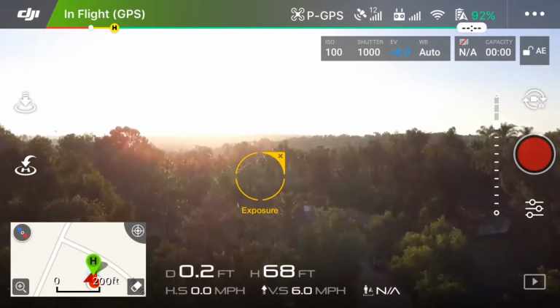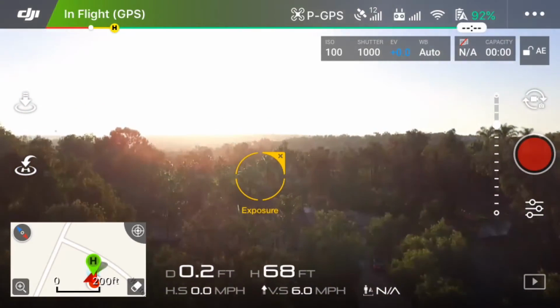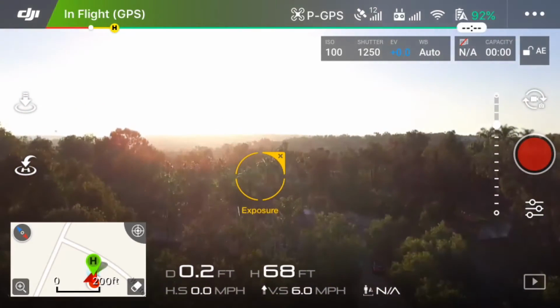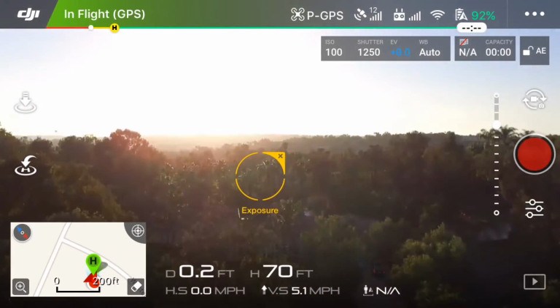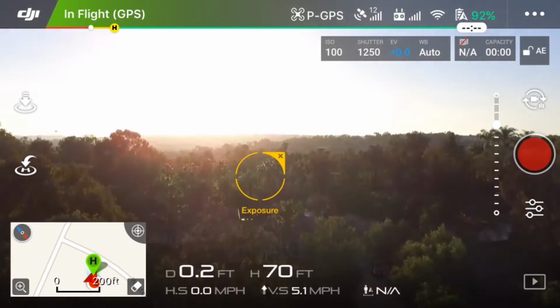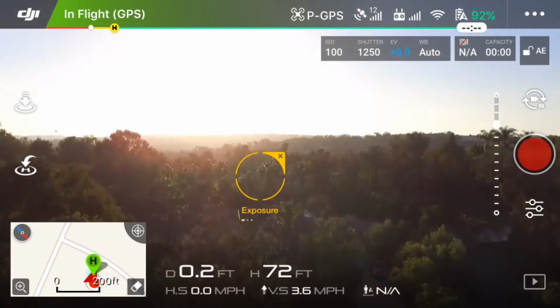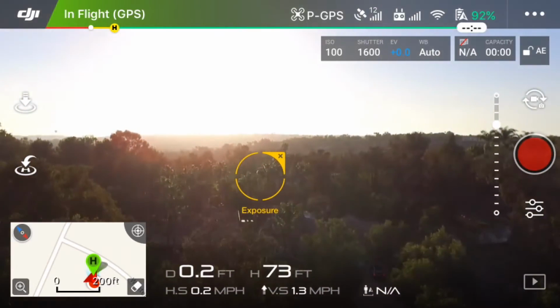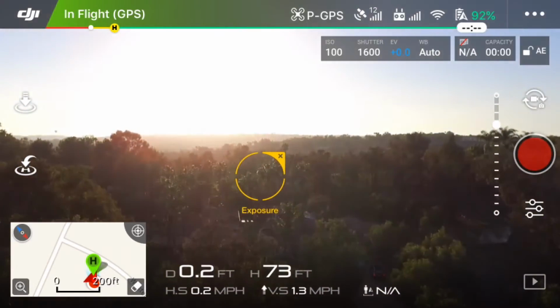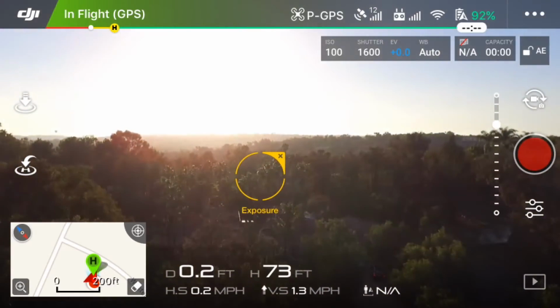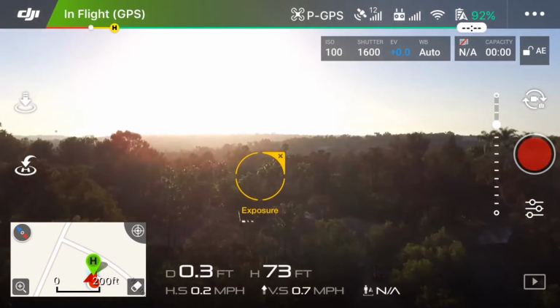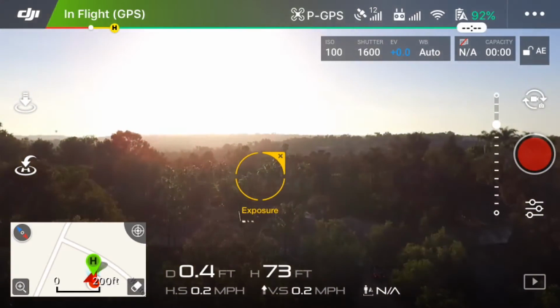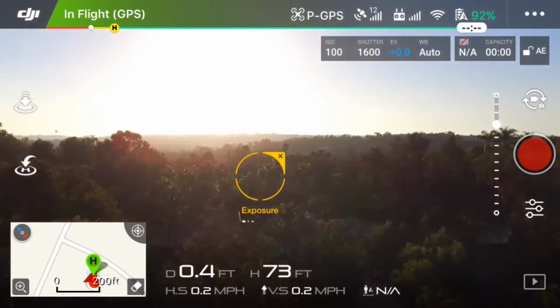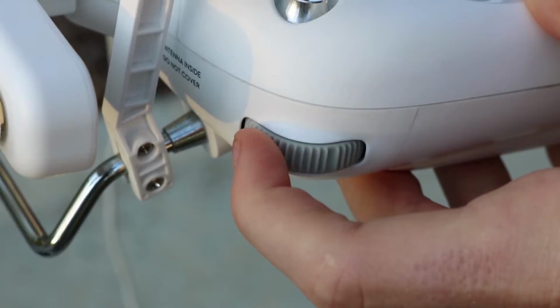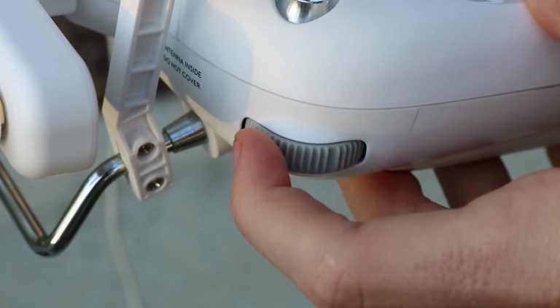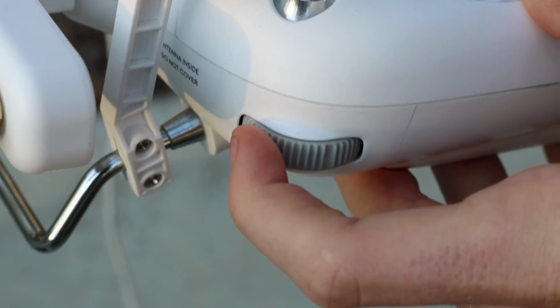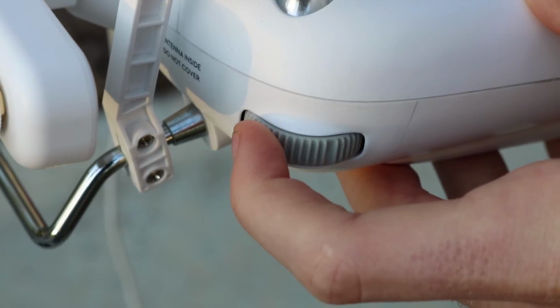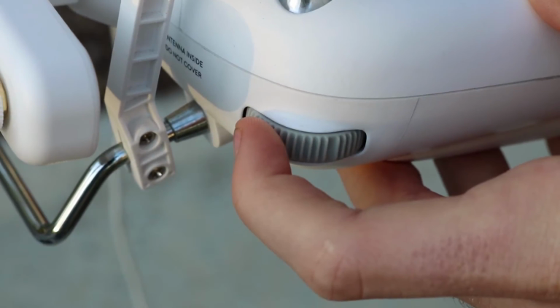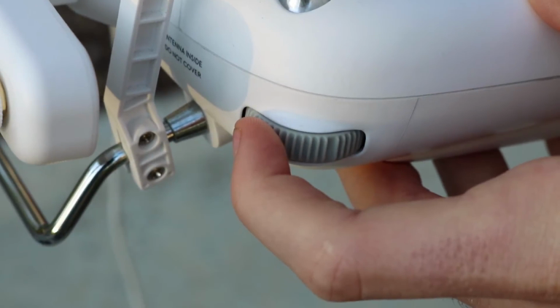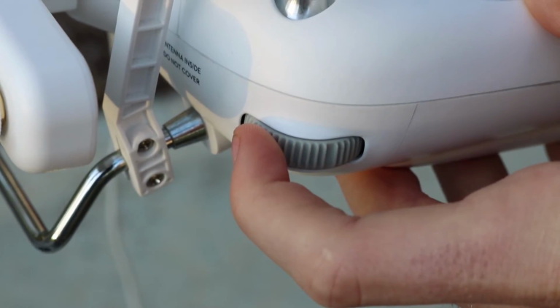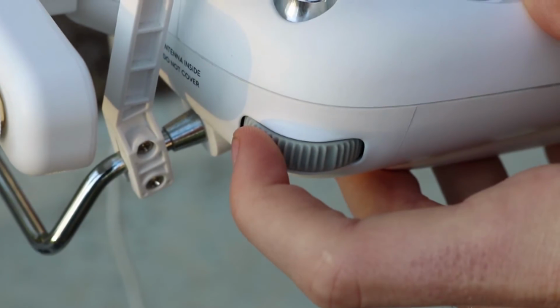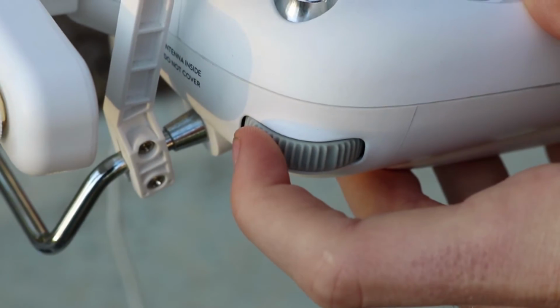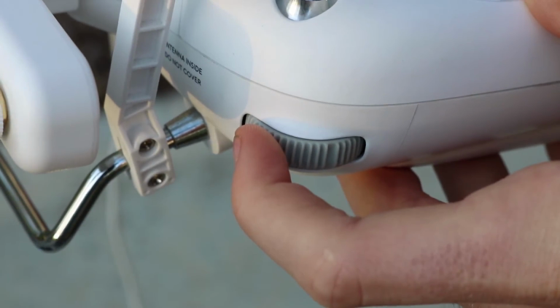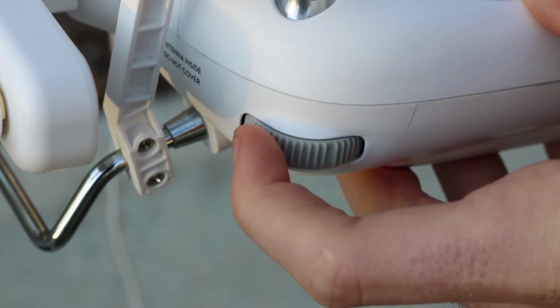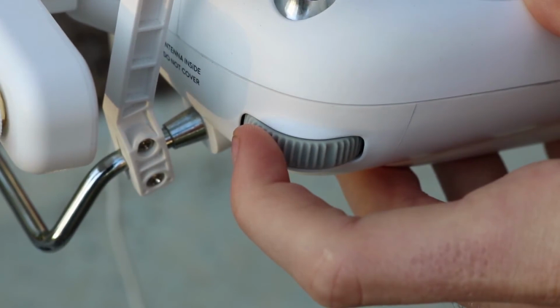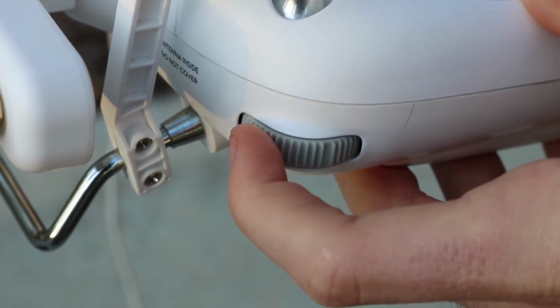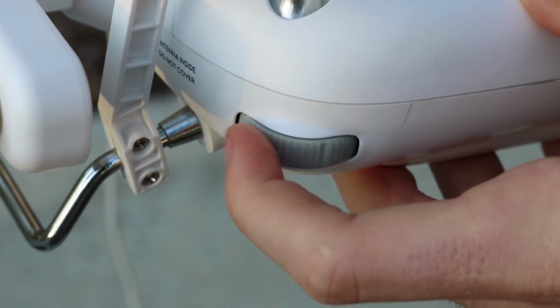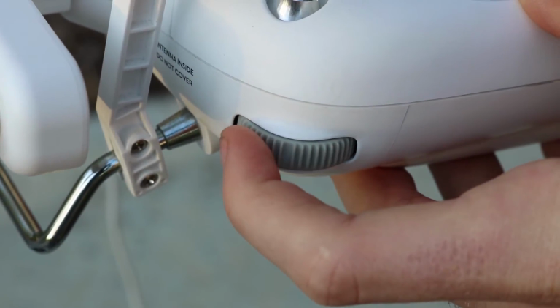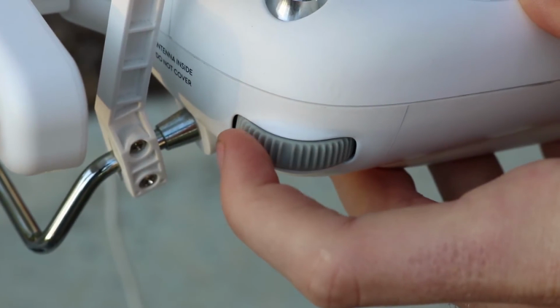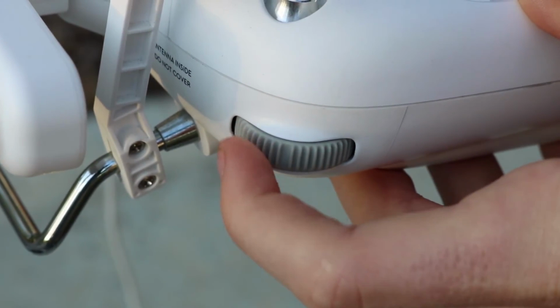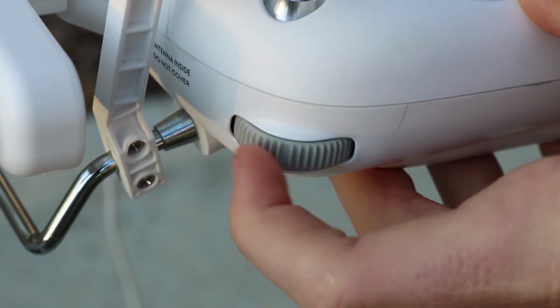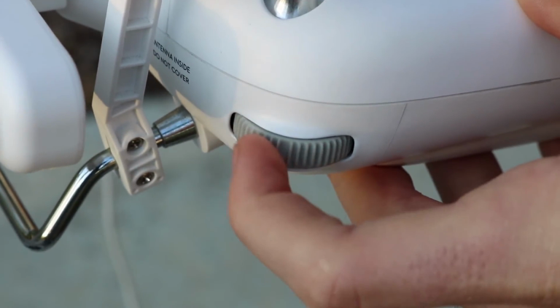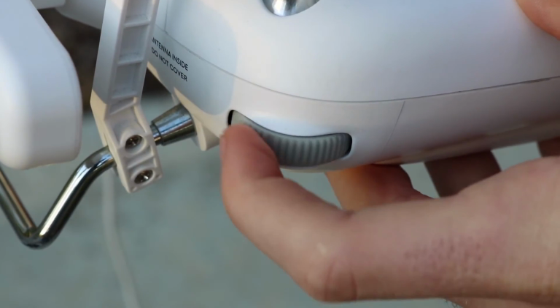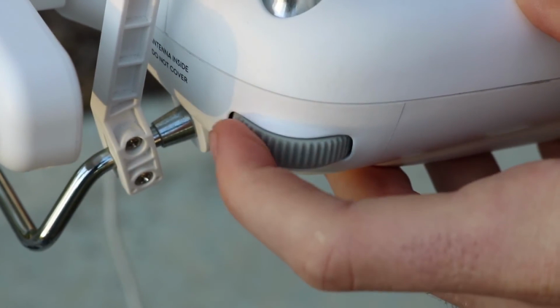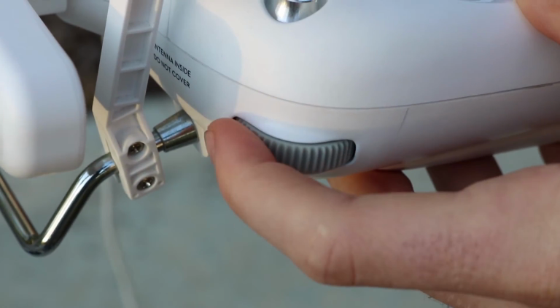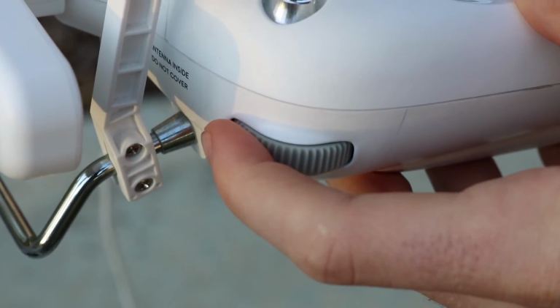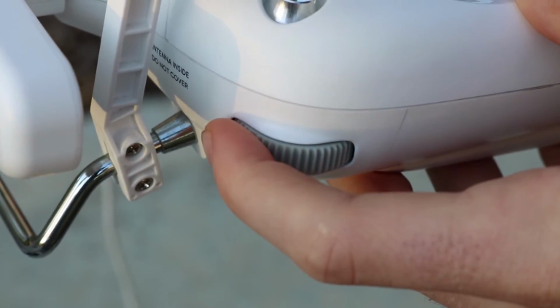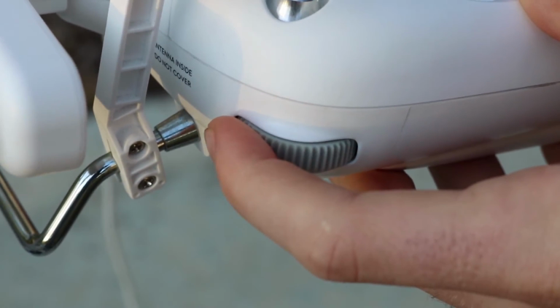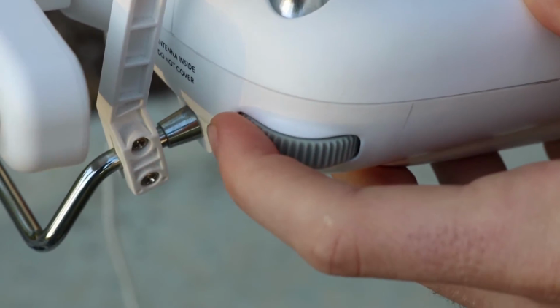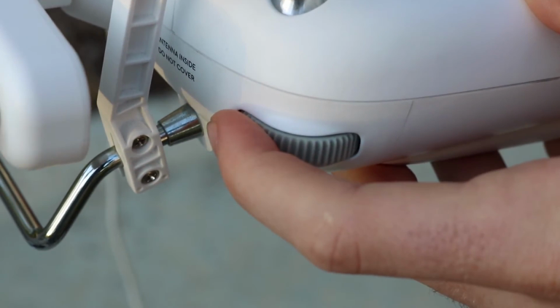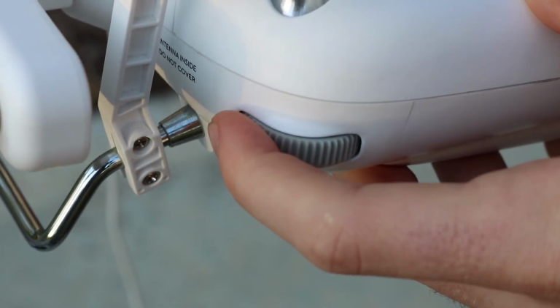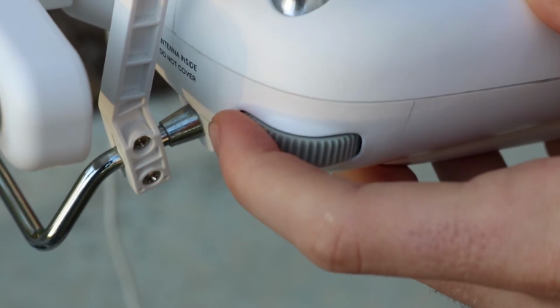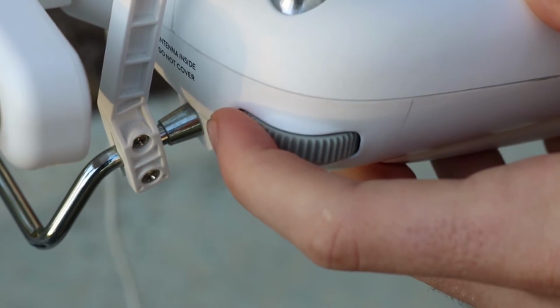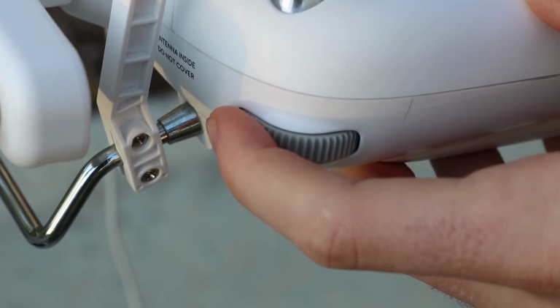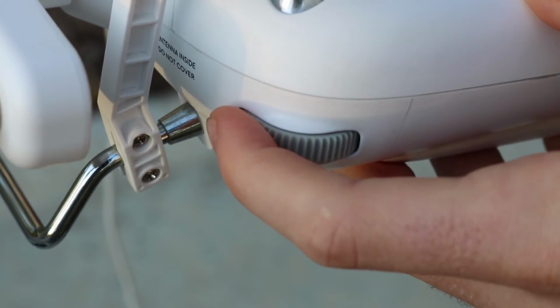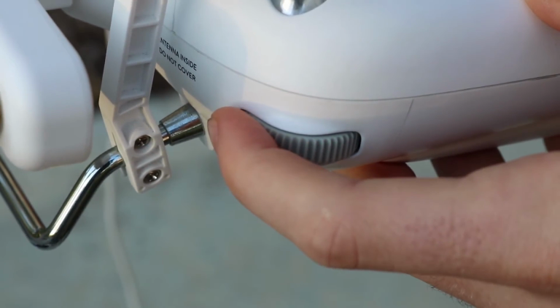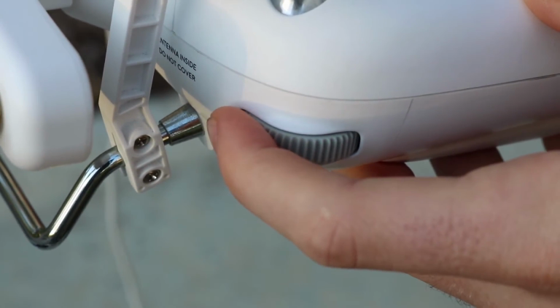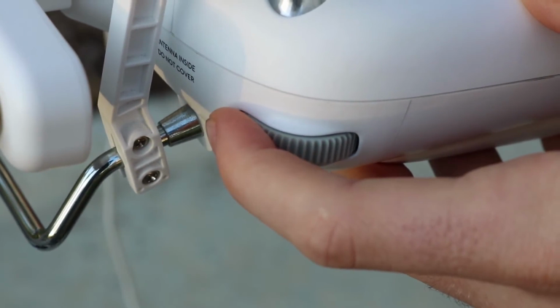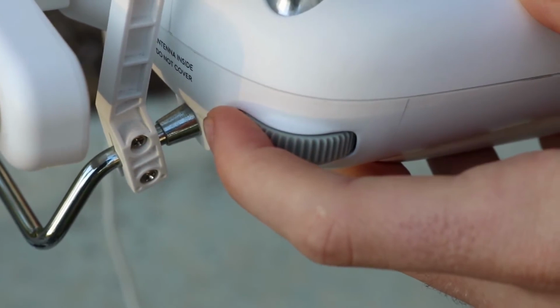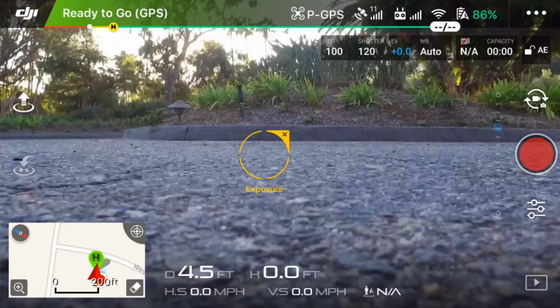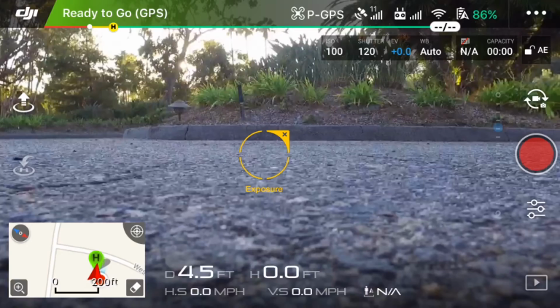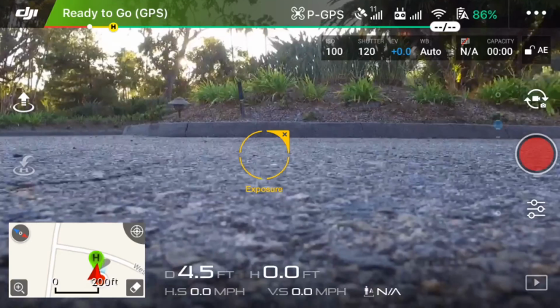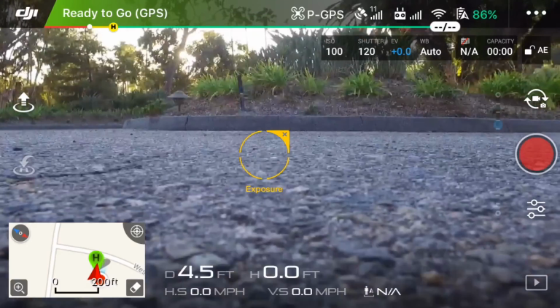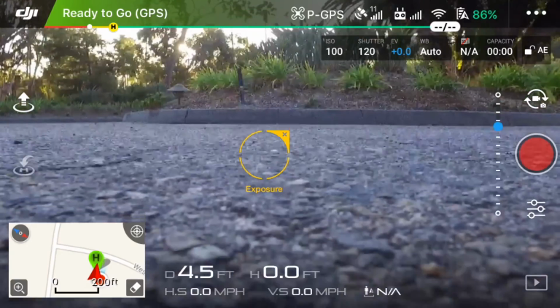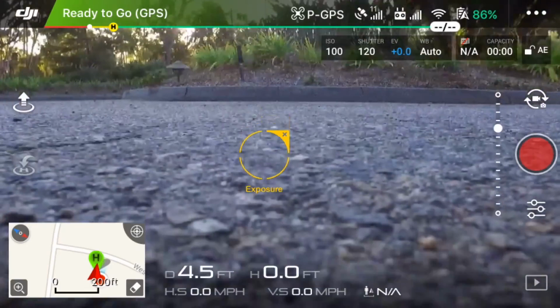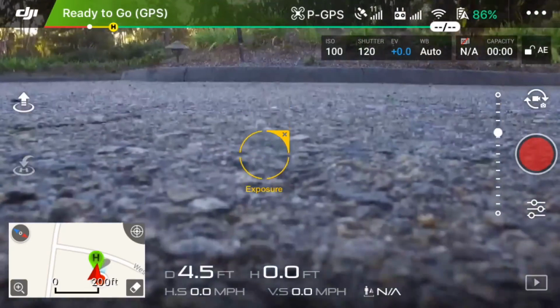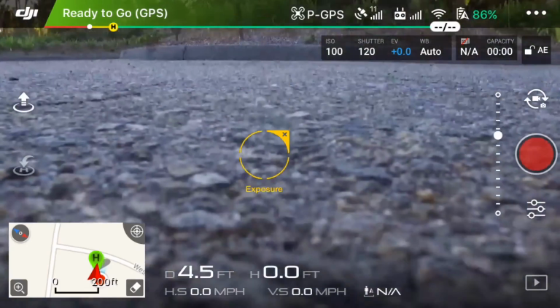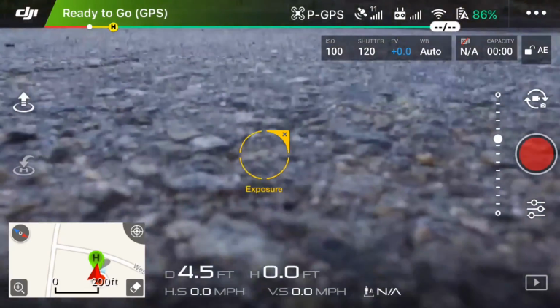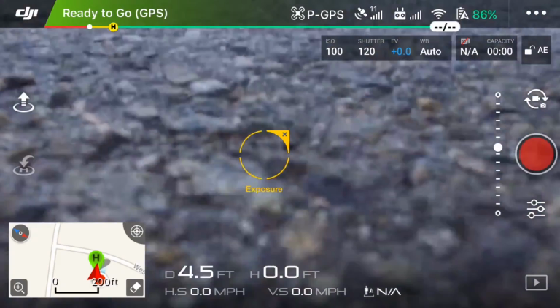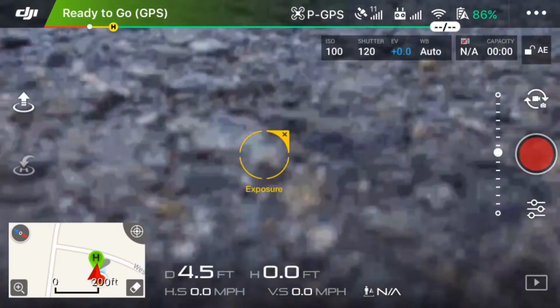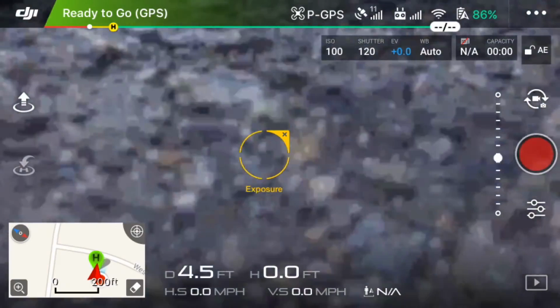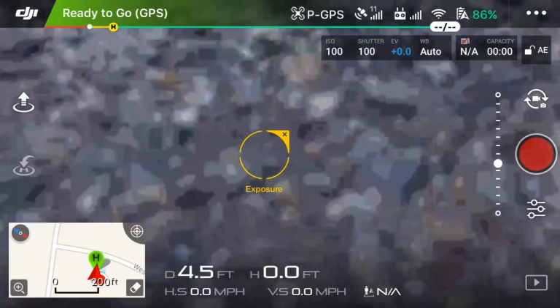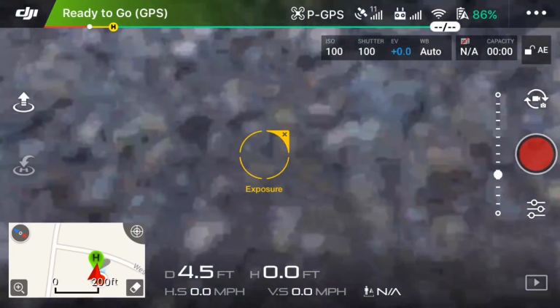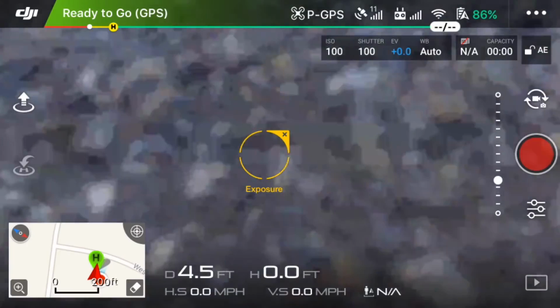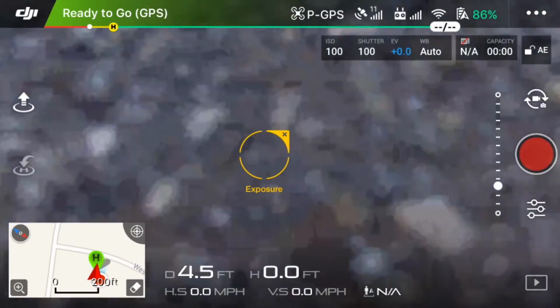In the top left-hand corner of your controller, you have a knob that controls the tilt of the camera on the drone. Here is an example.